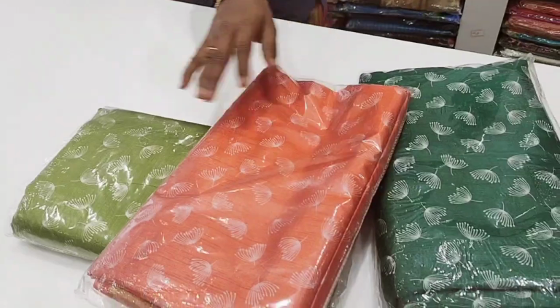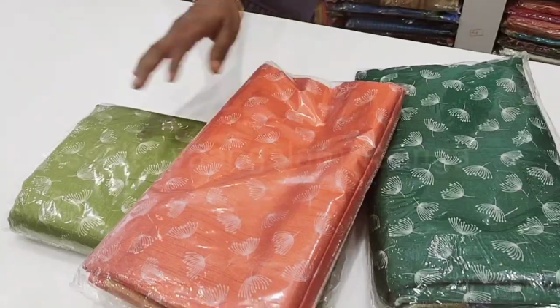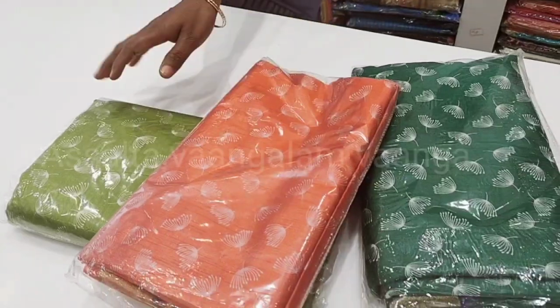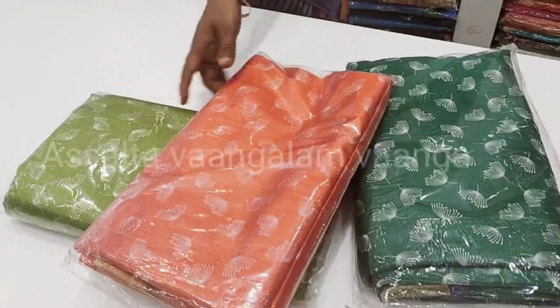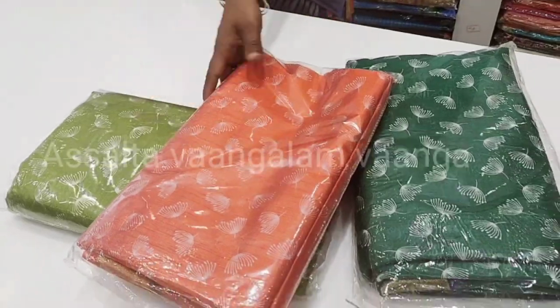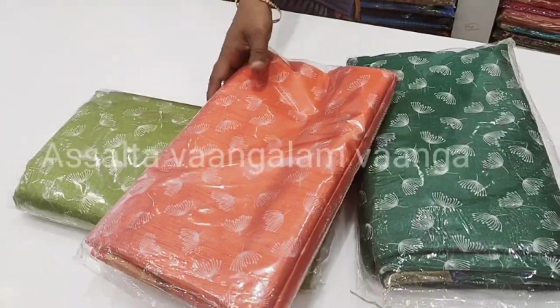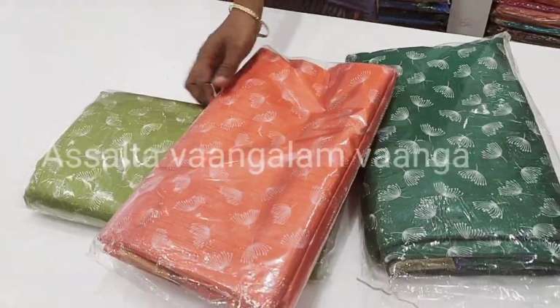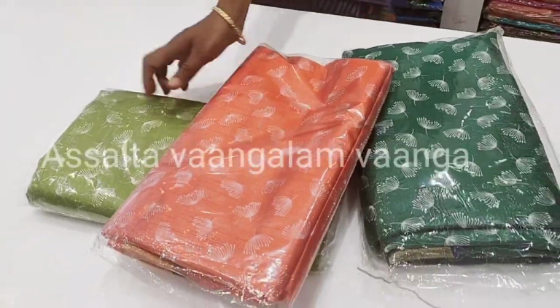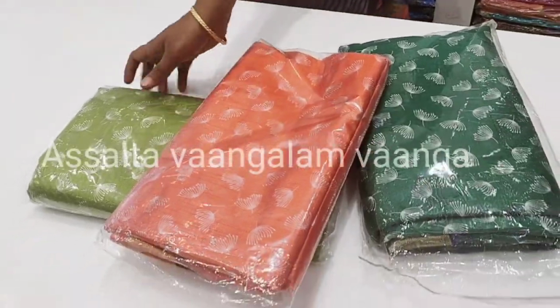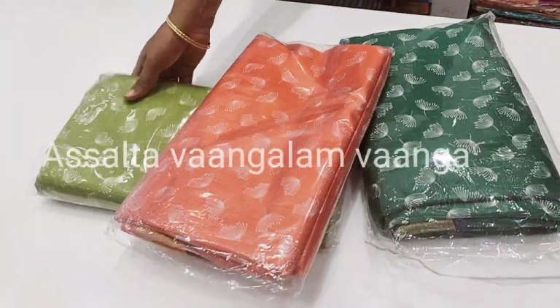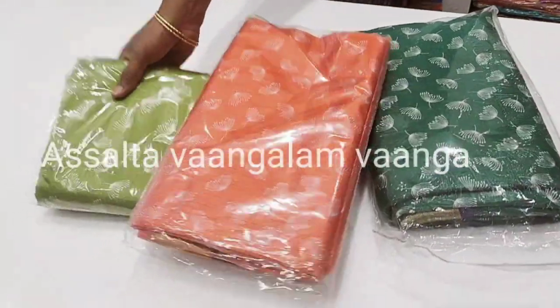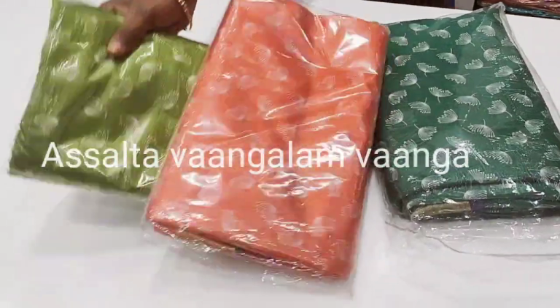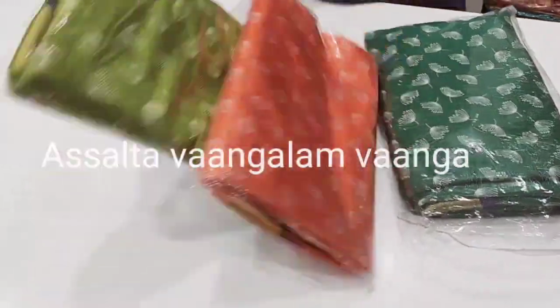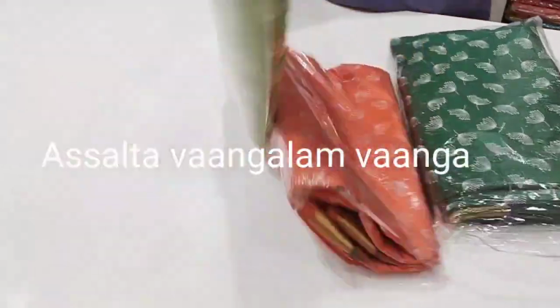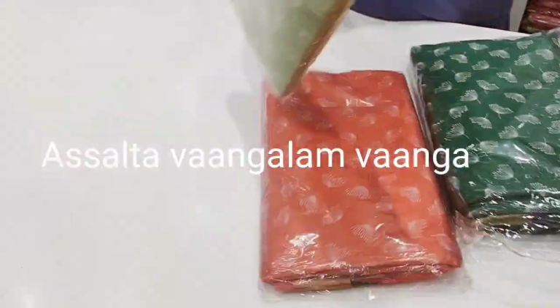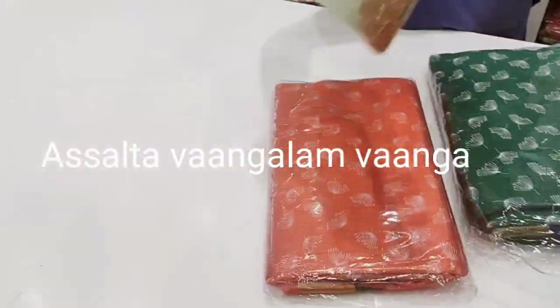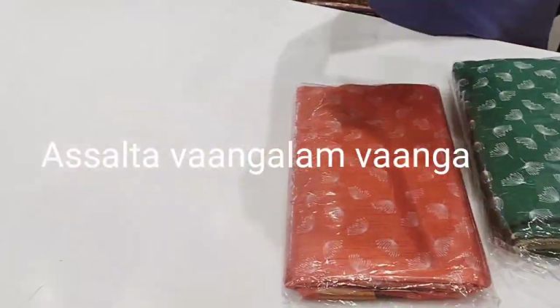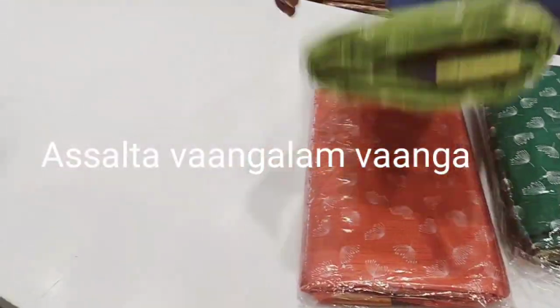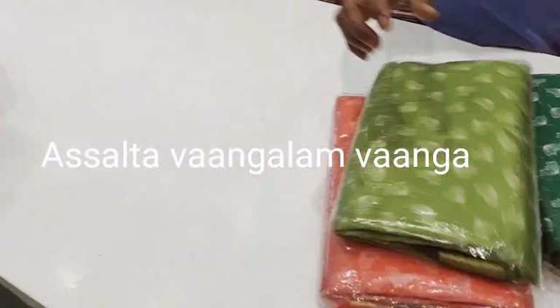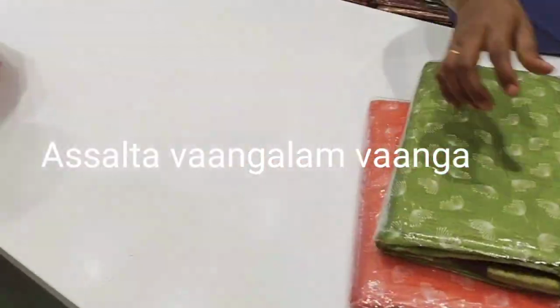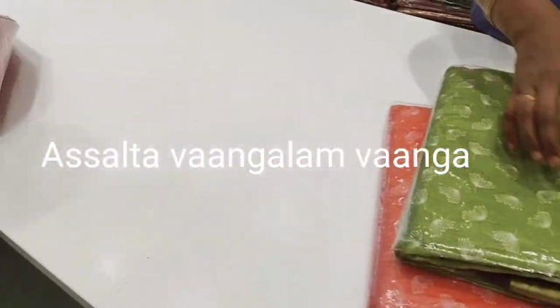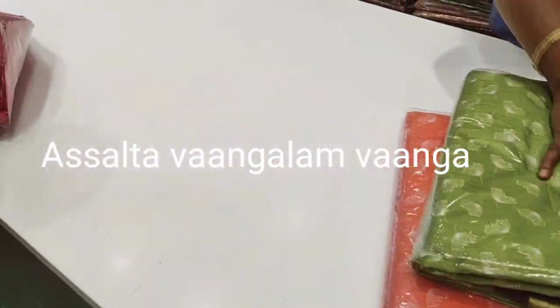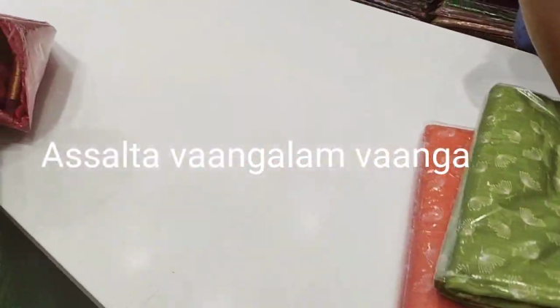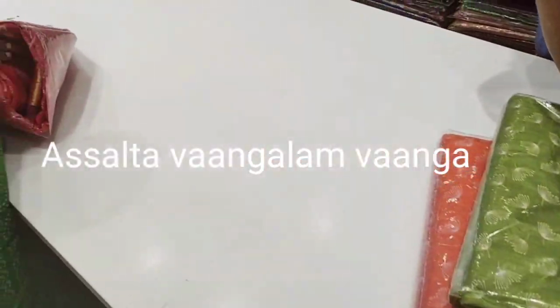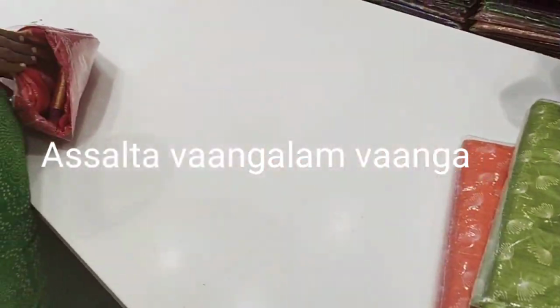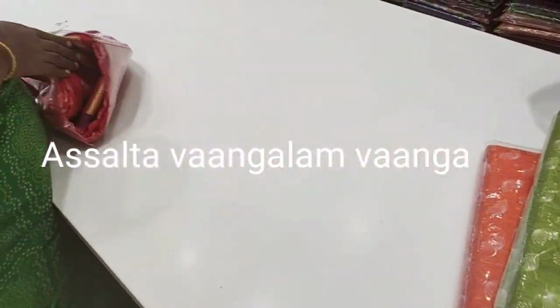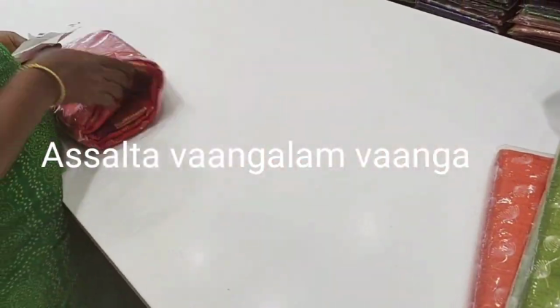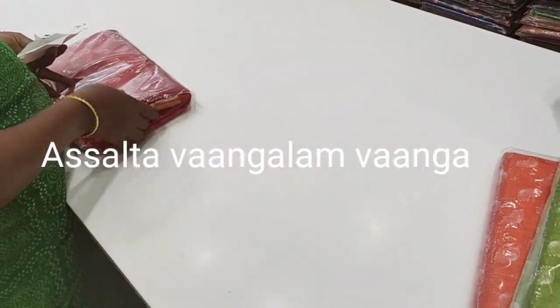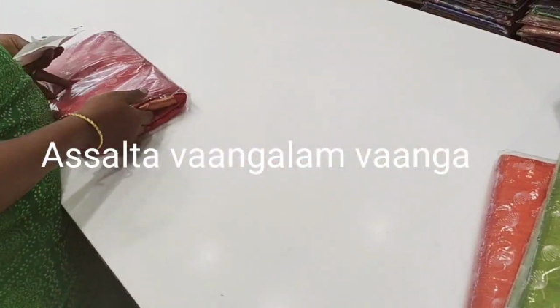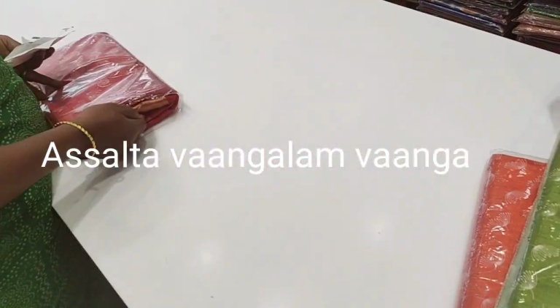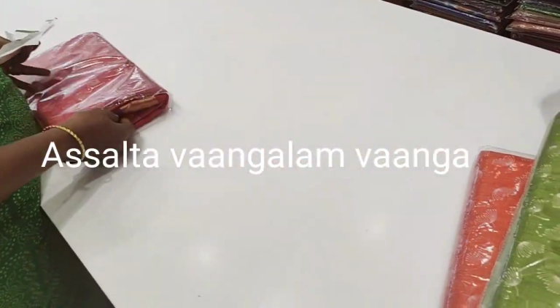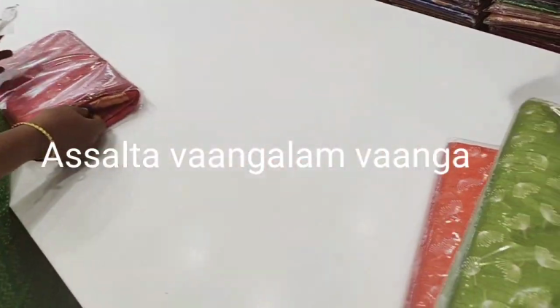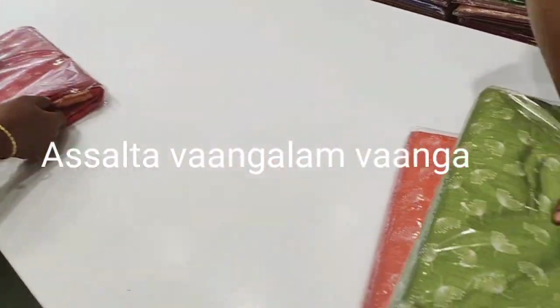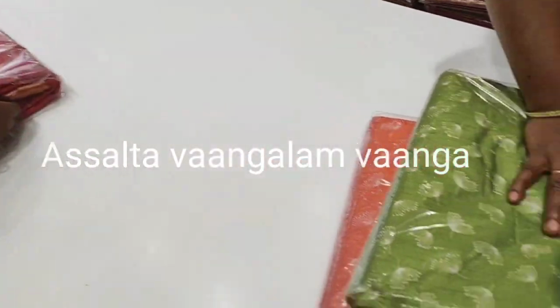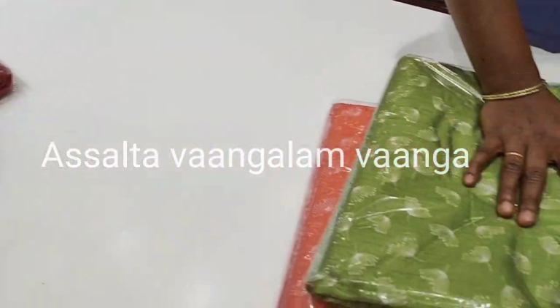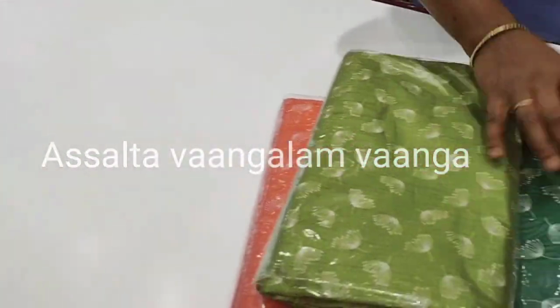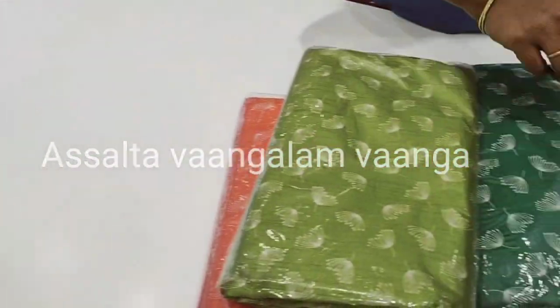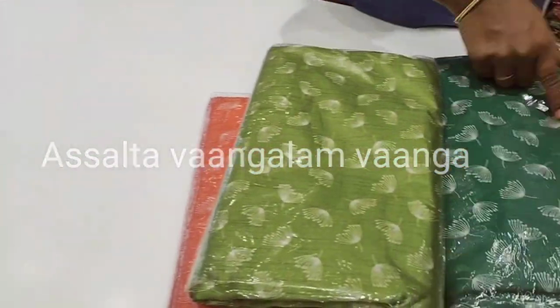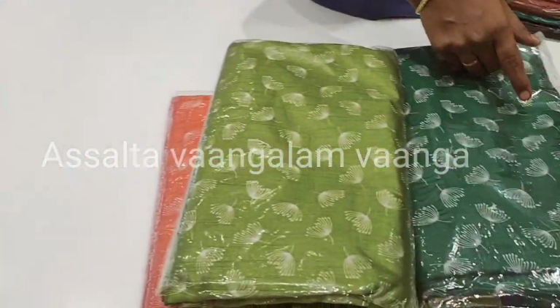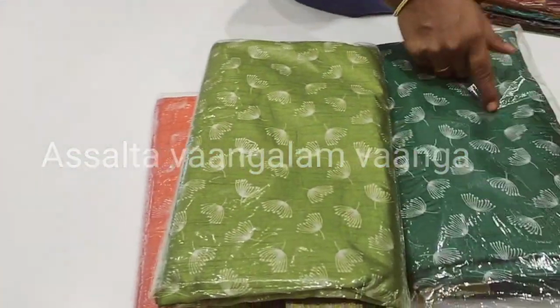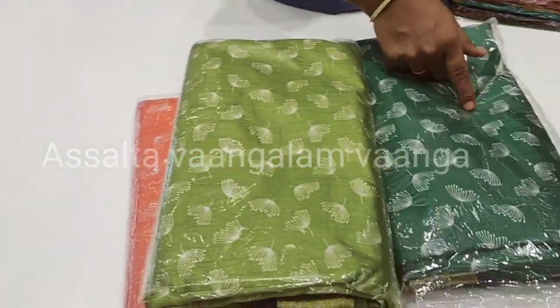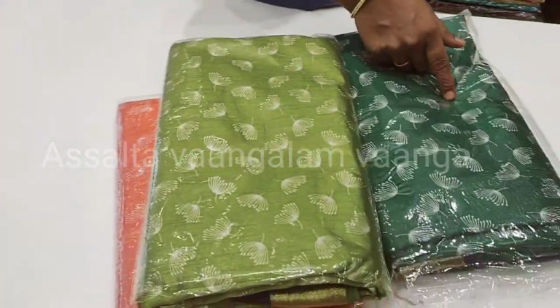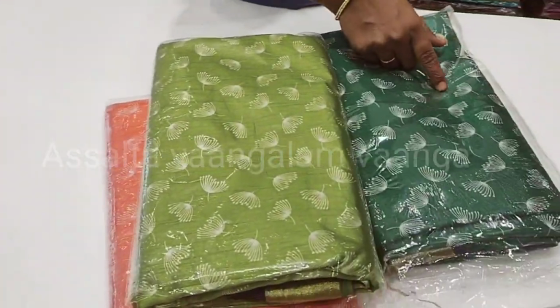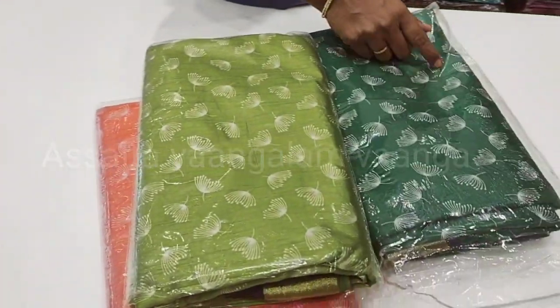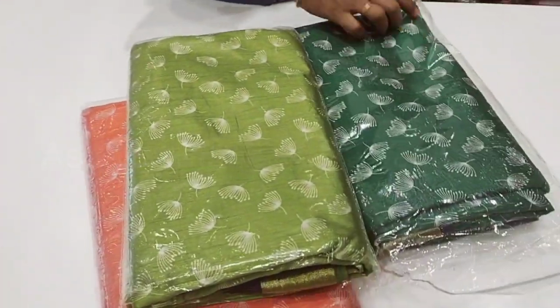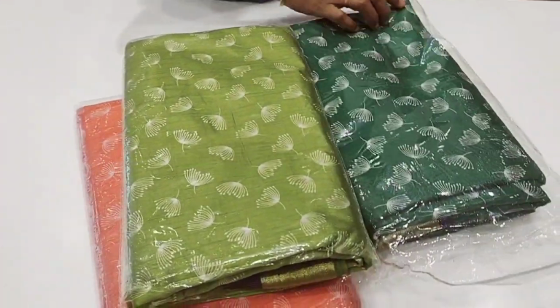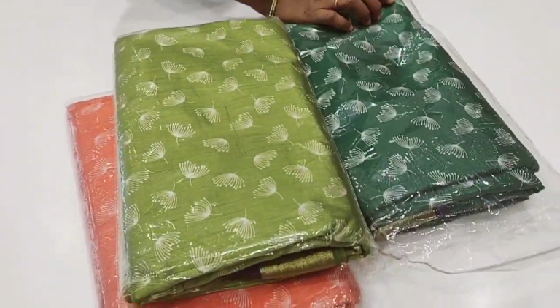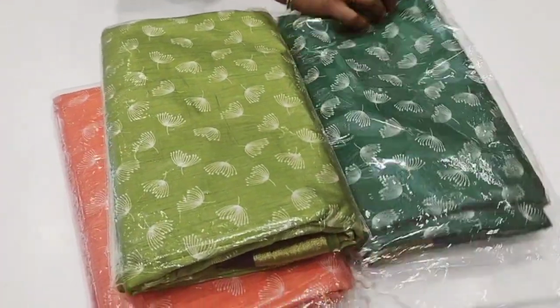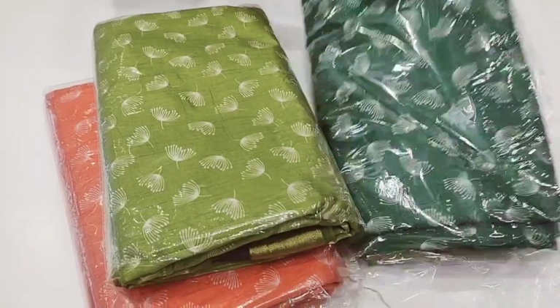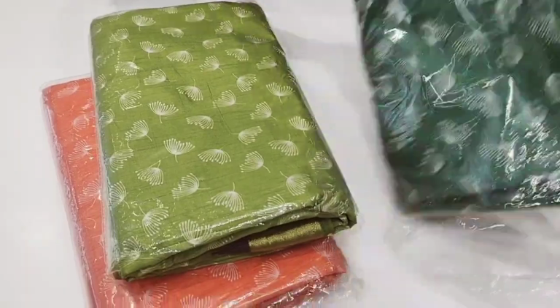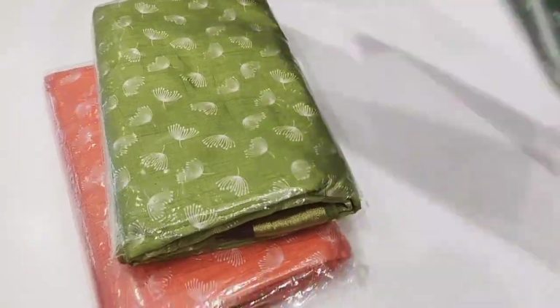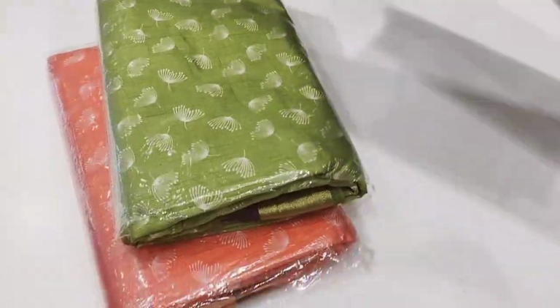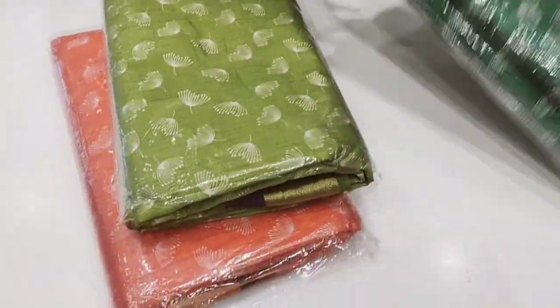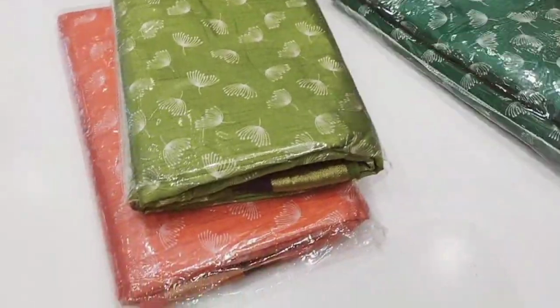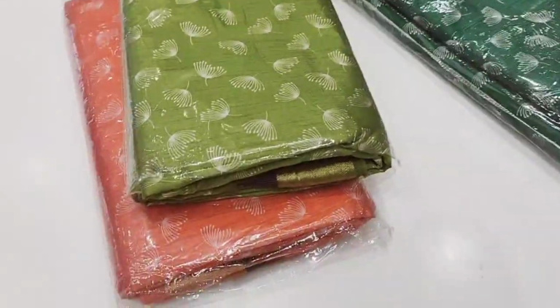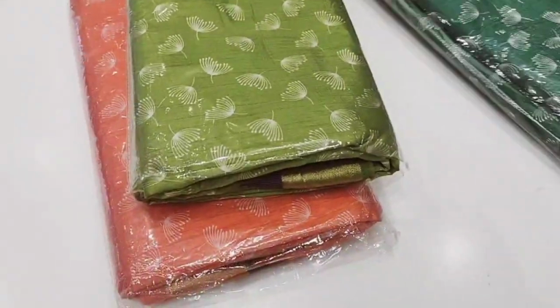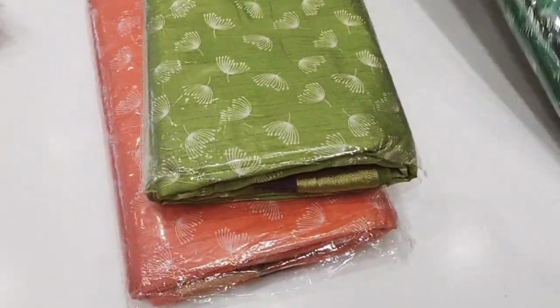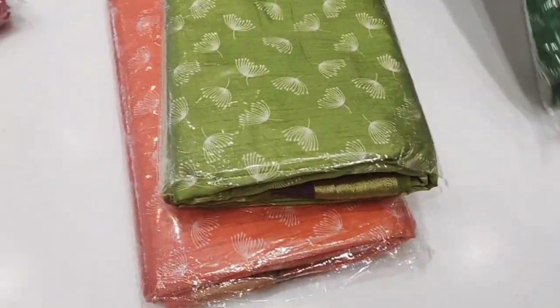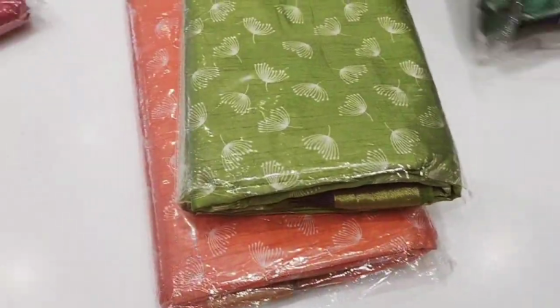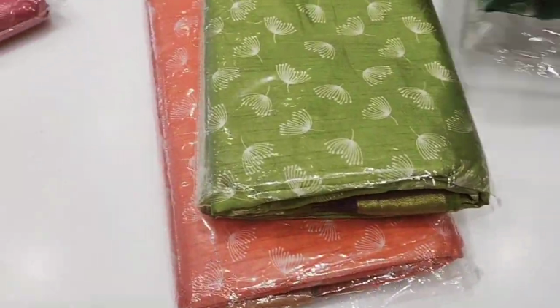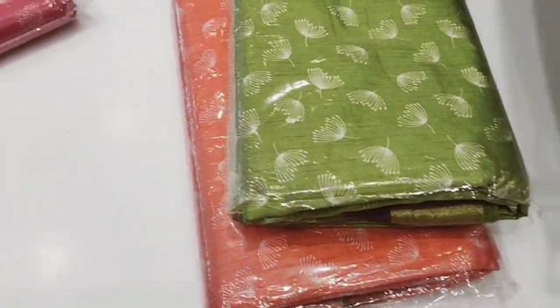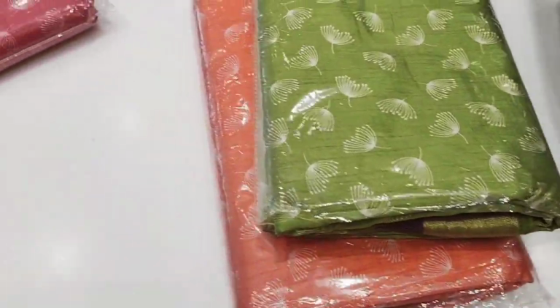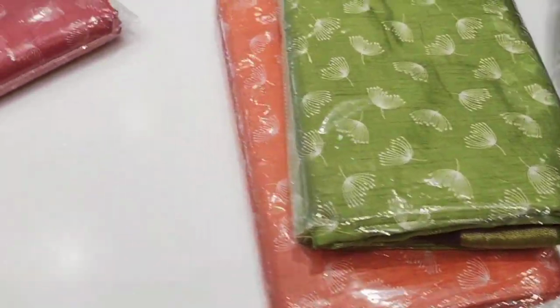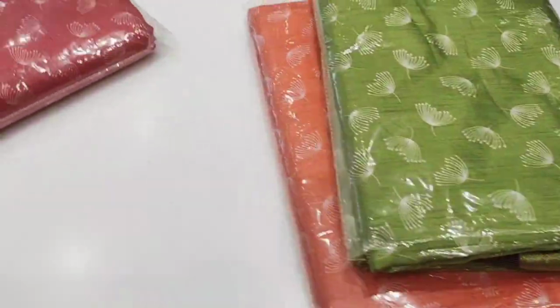Hi friends! Welcome to my channel. Welcome to Sari Collections. Here is the Sari Collections. Natchias are Sari.